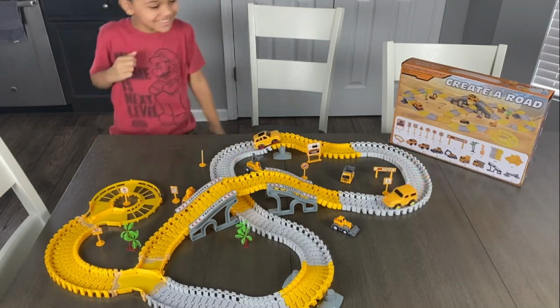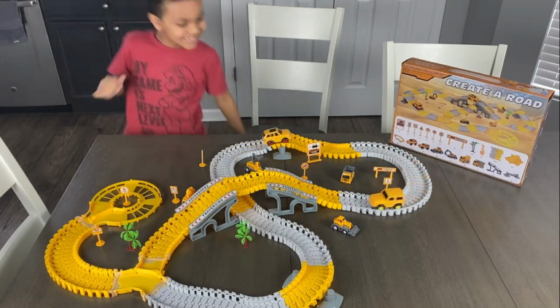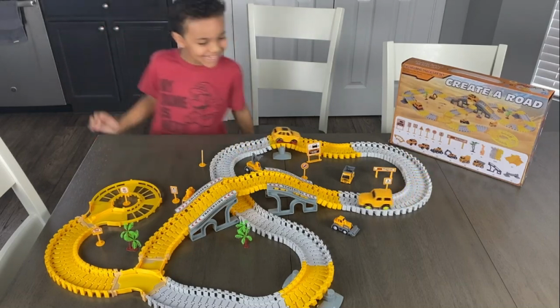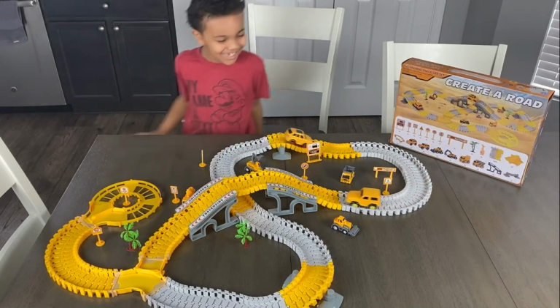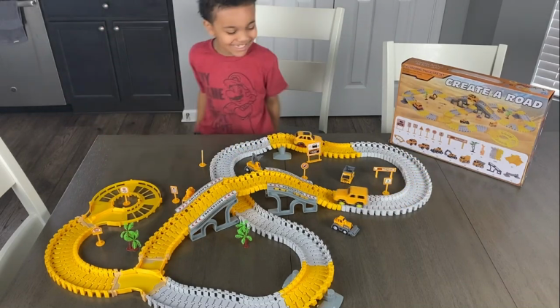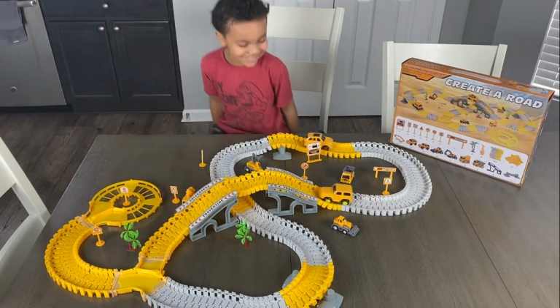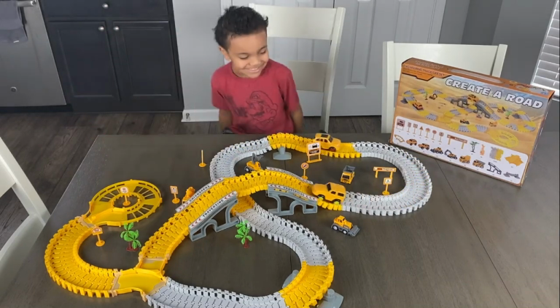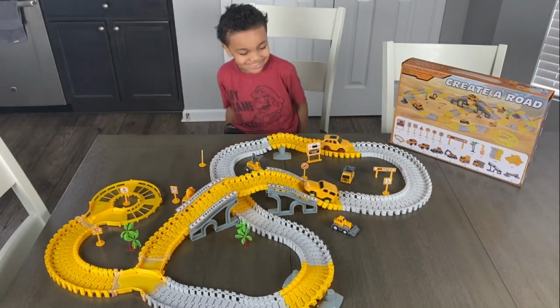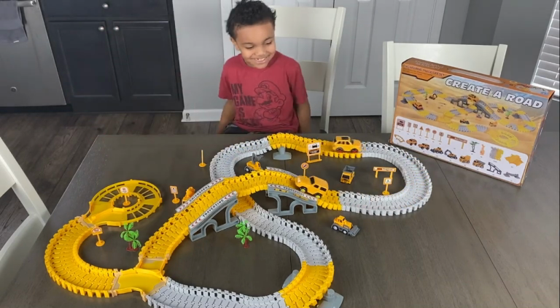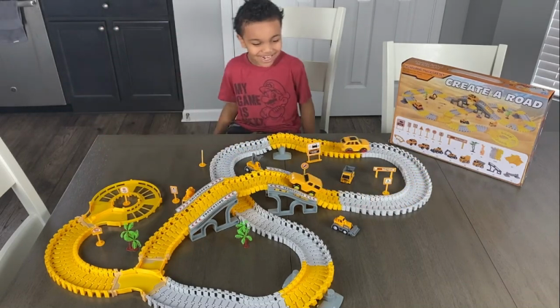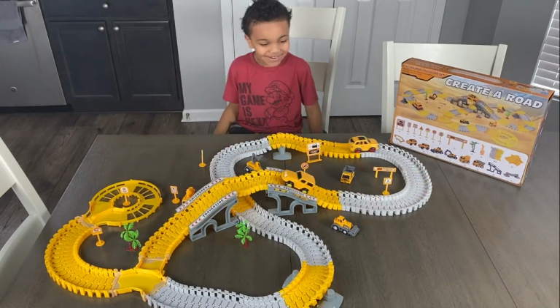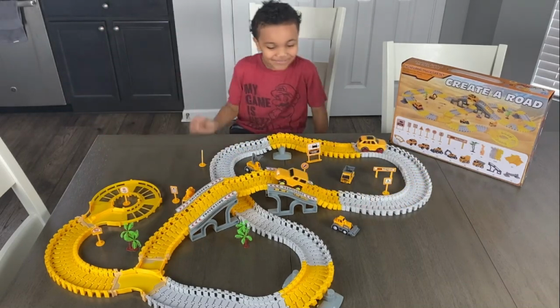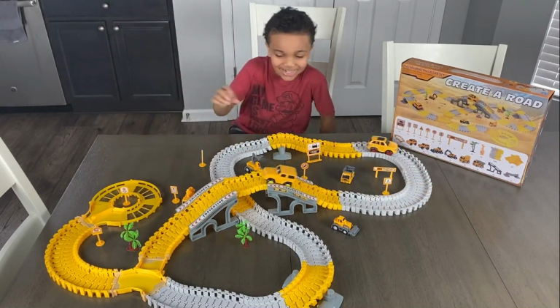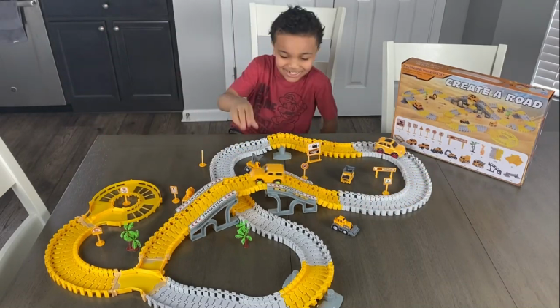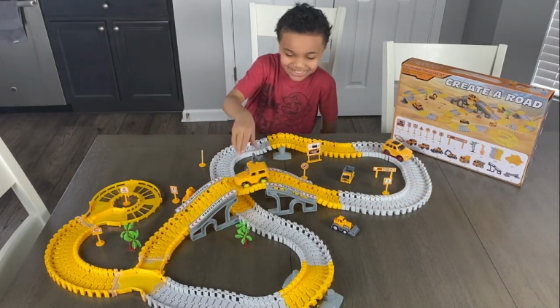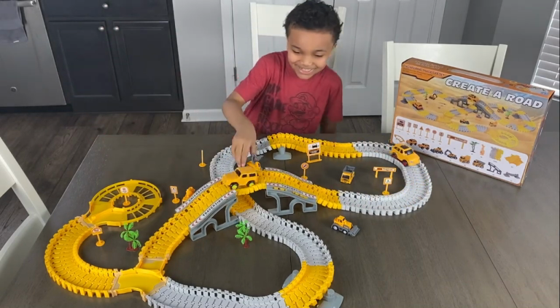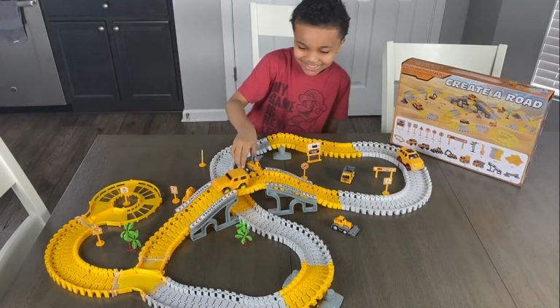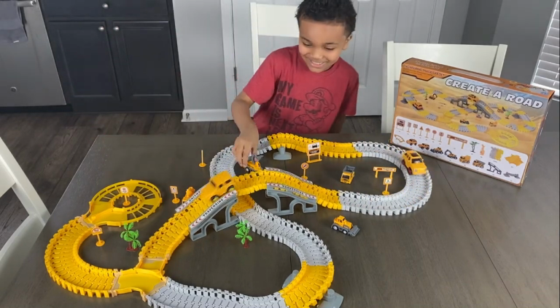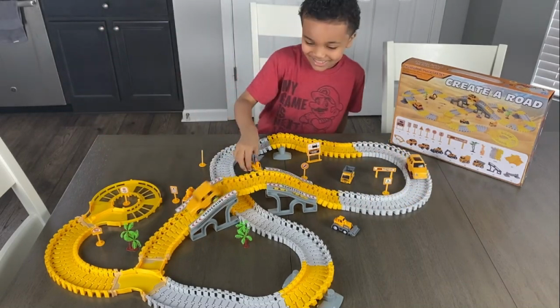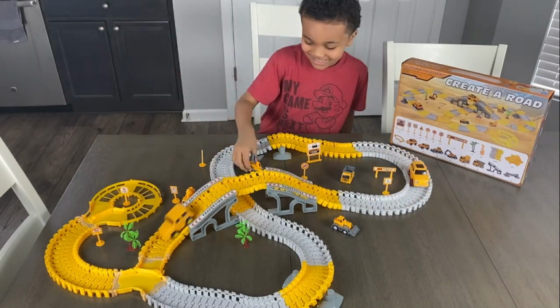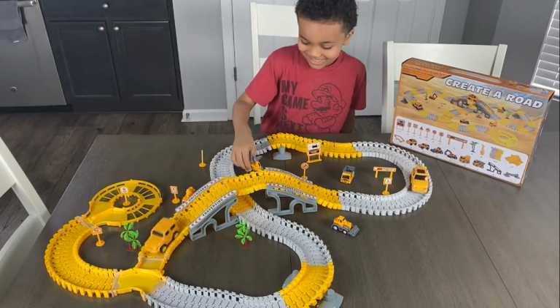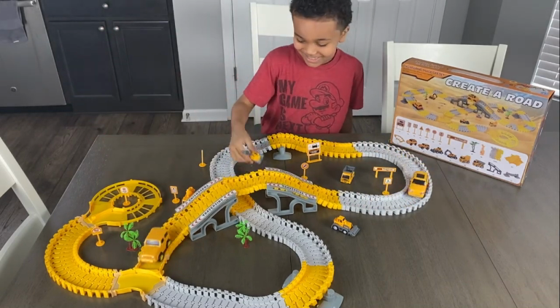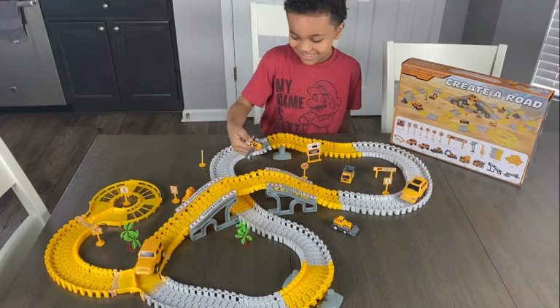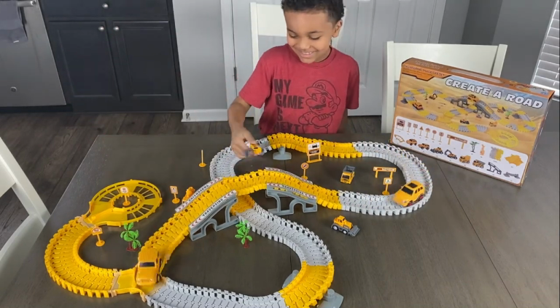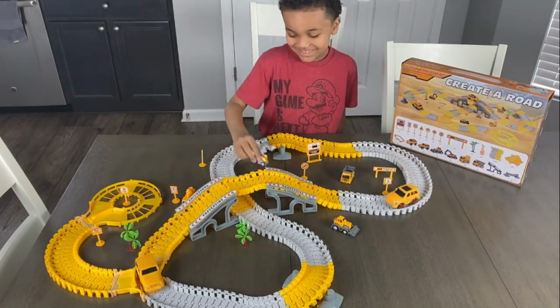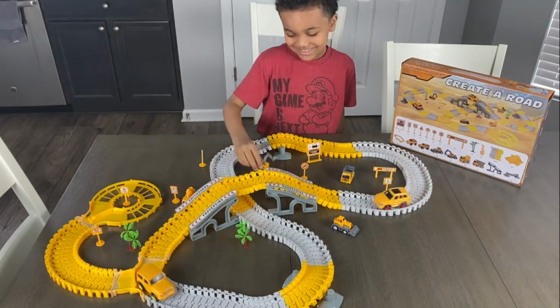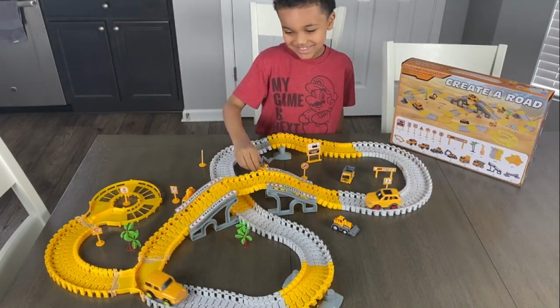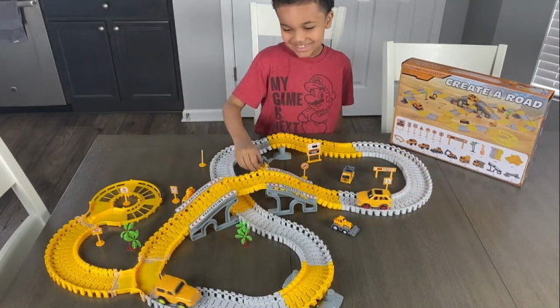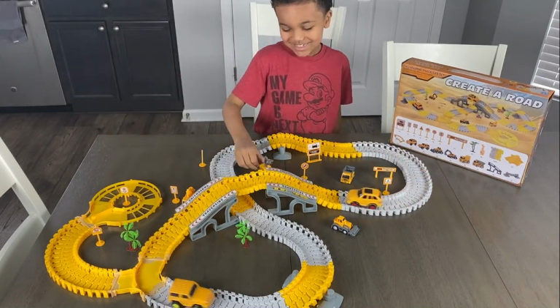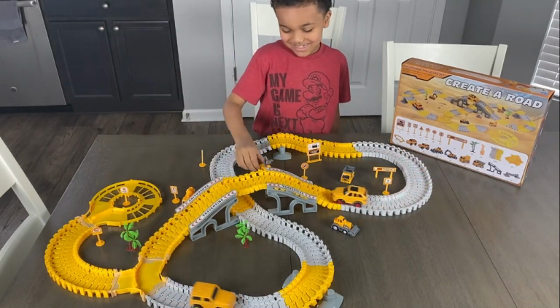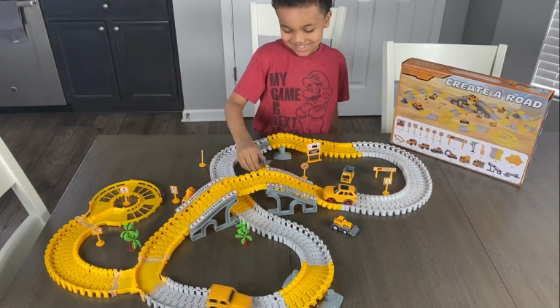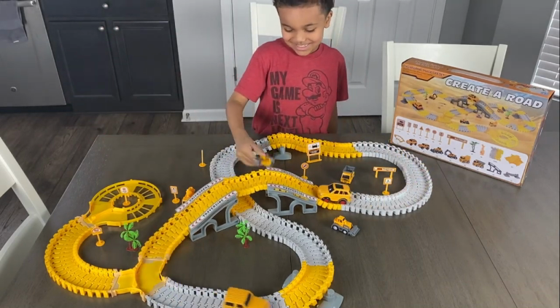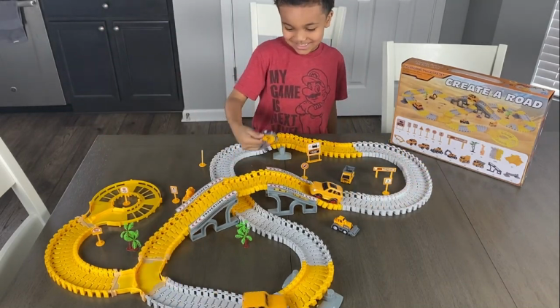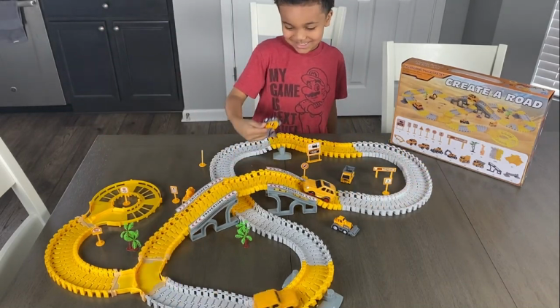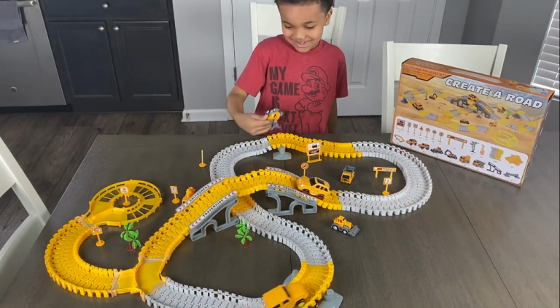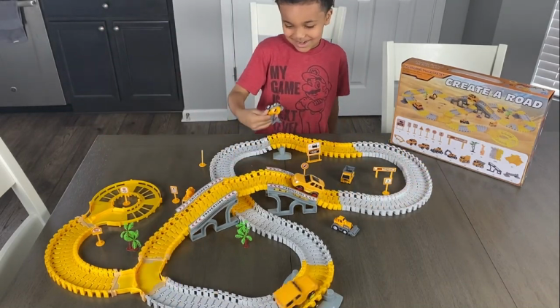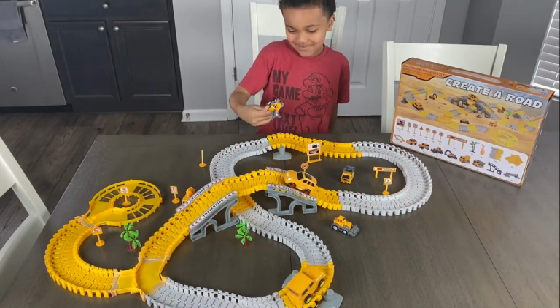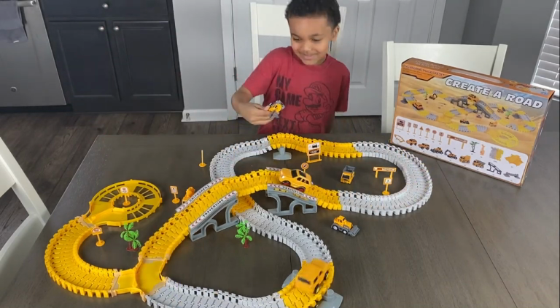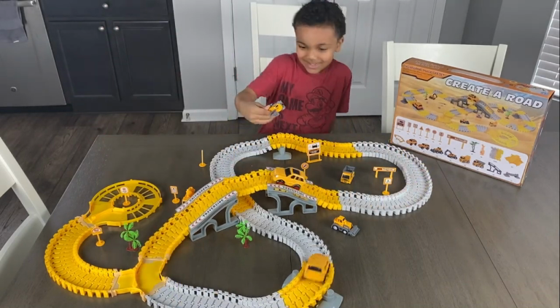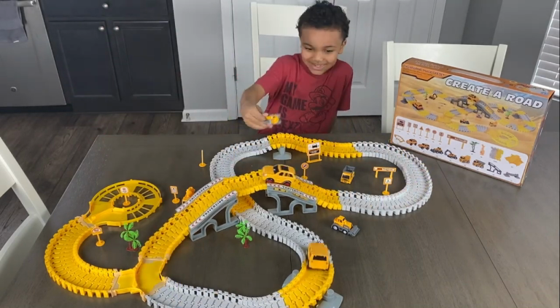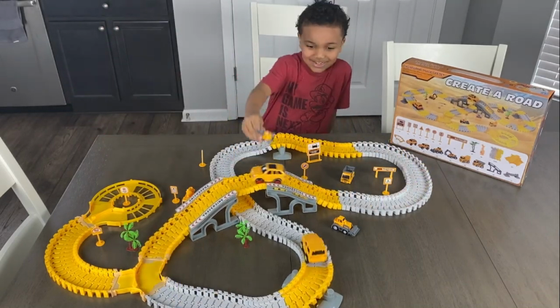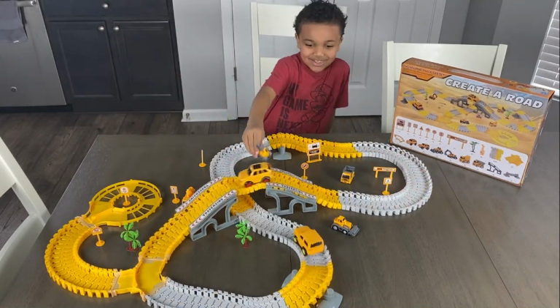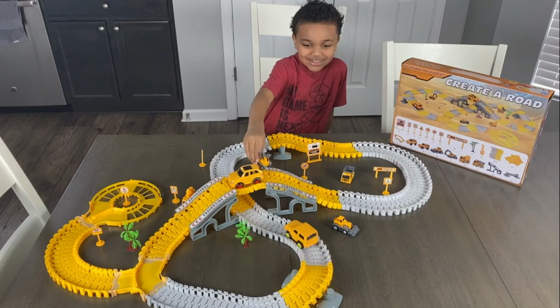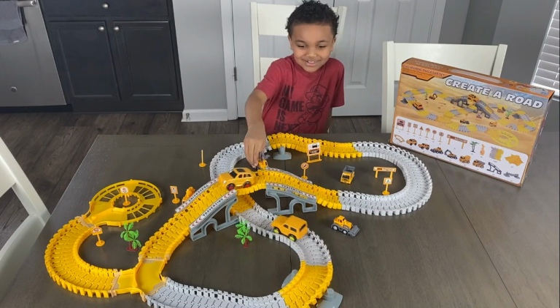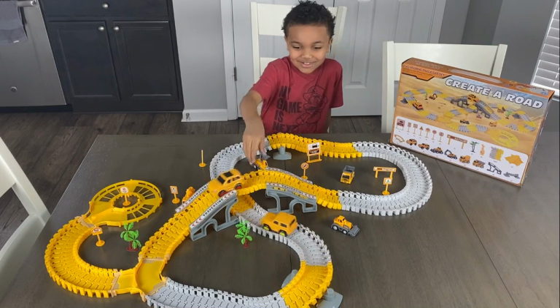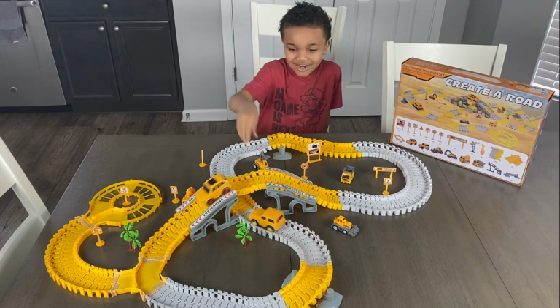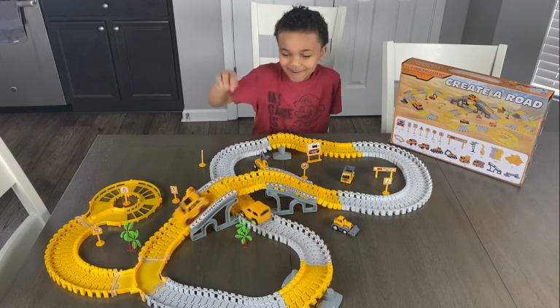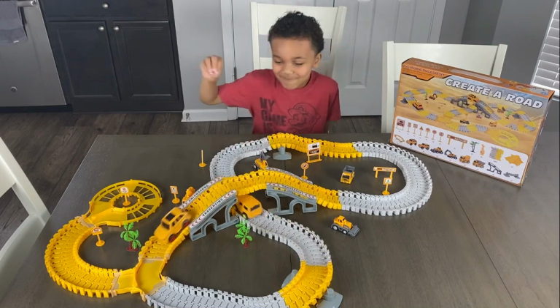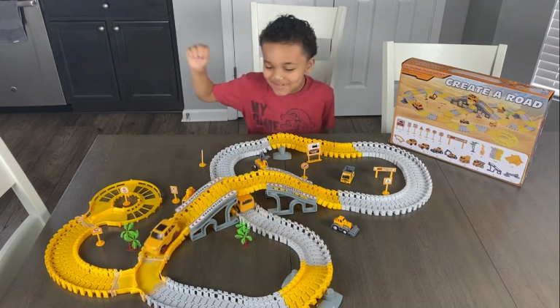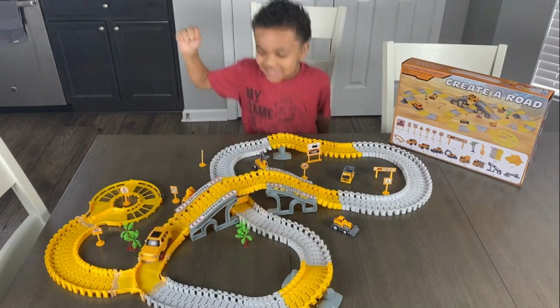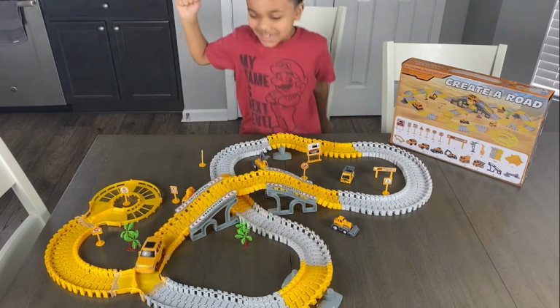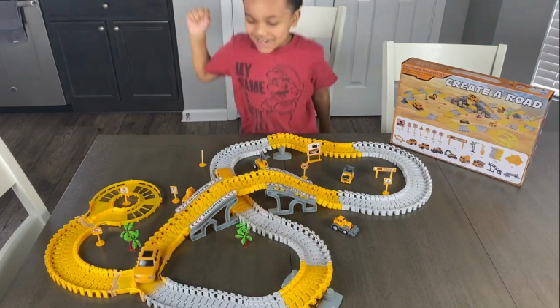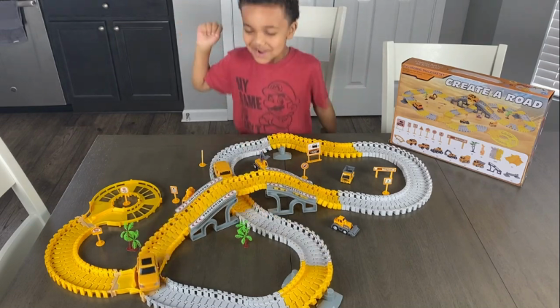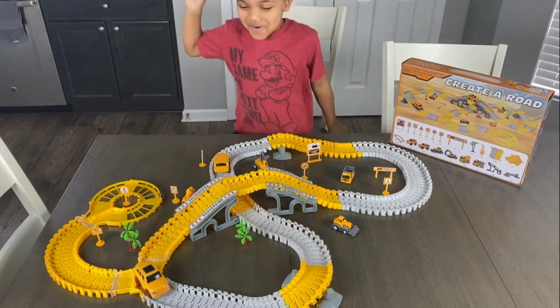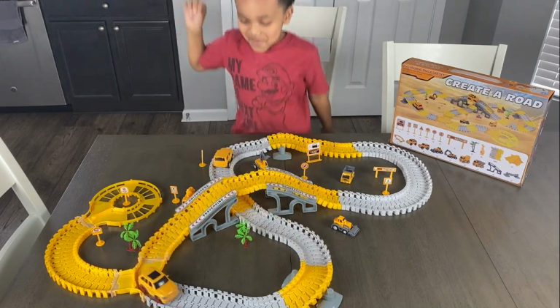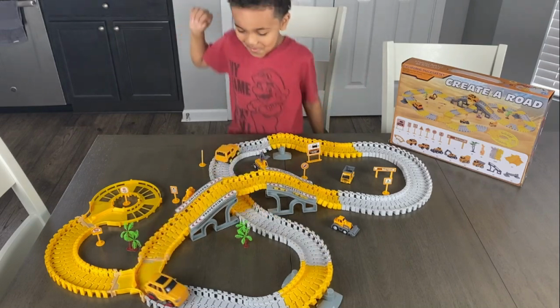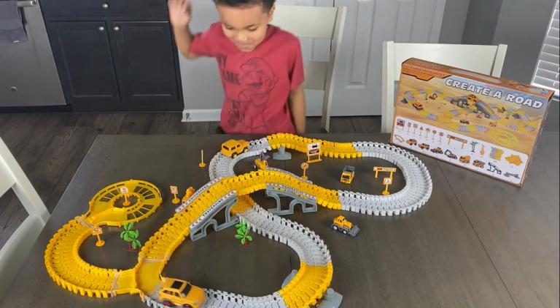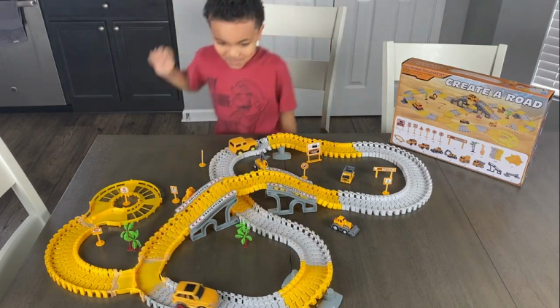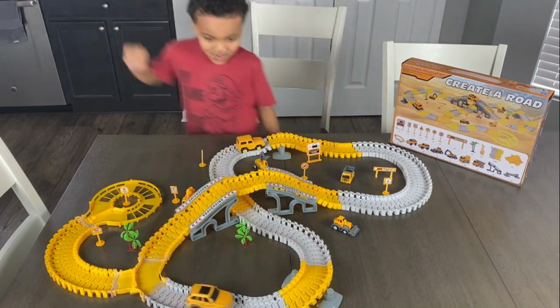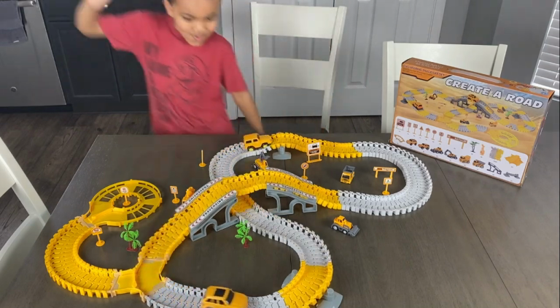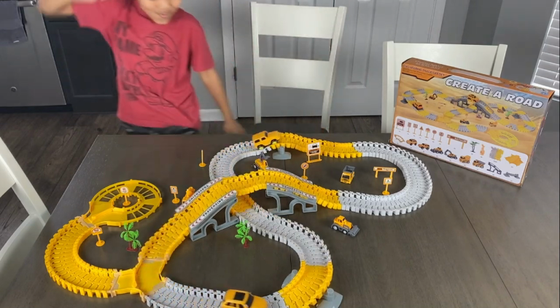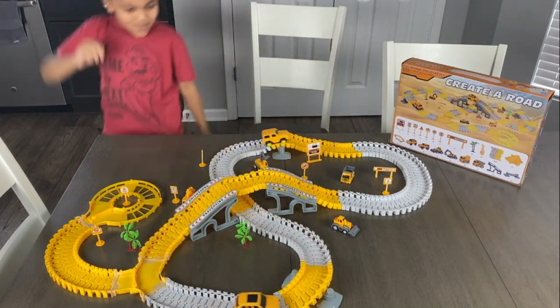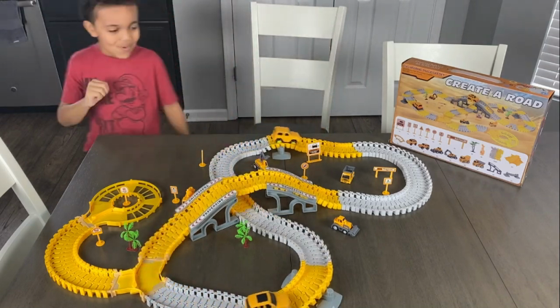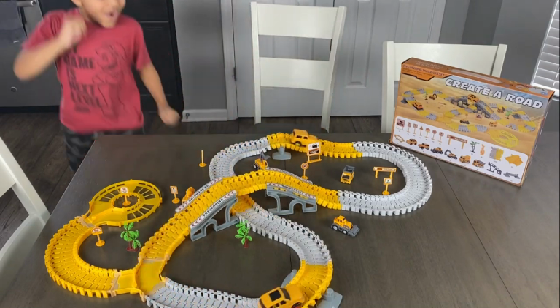That's cool! Look at it! It's dragging! That's cool! You can build the track however you want it.